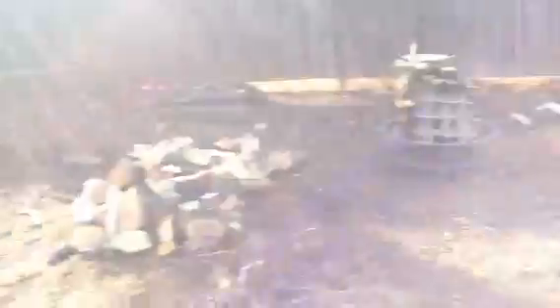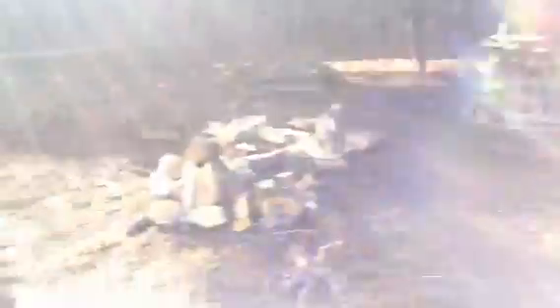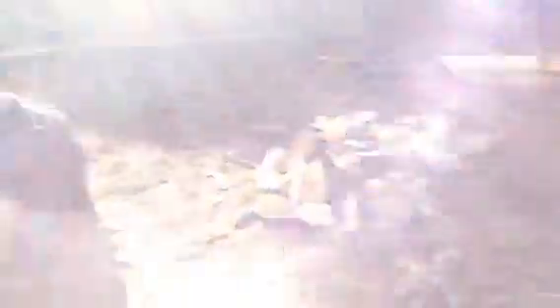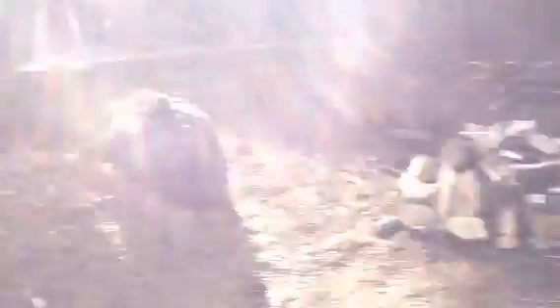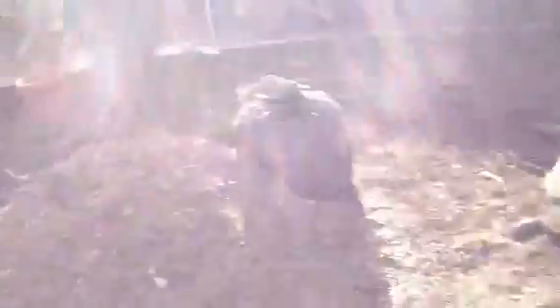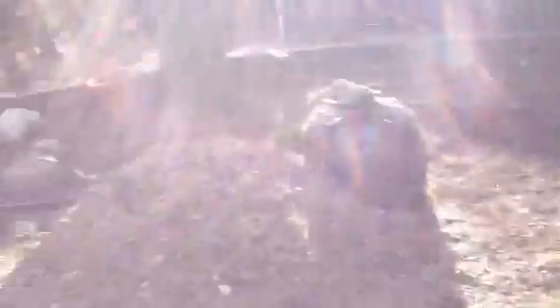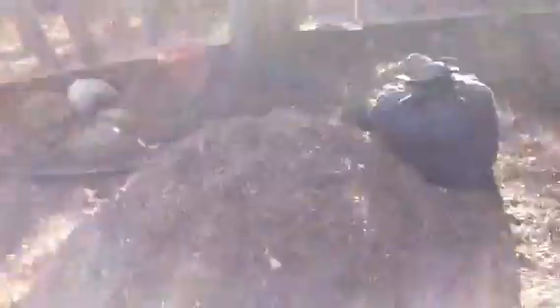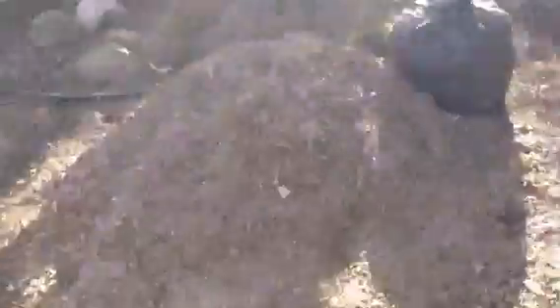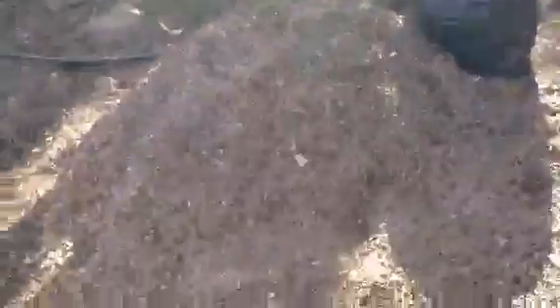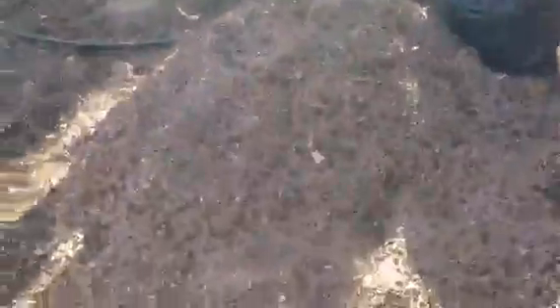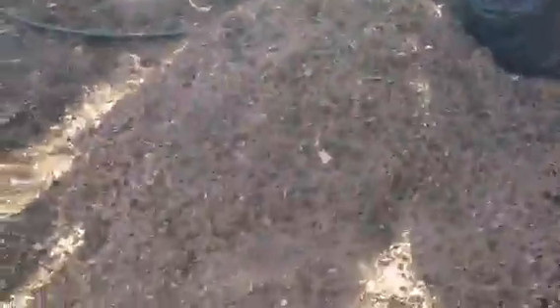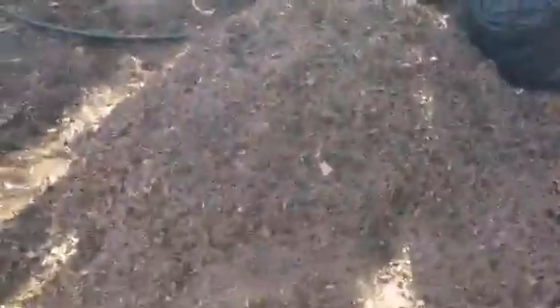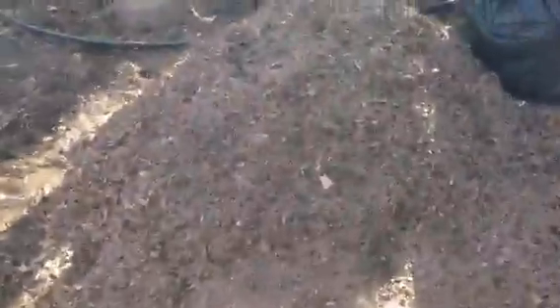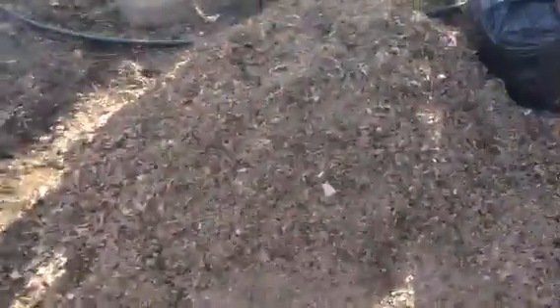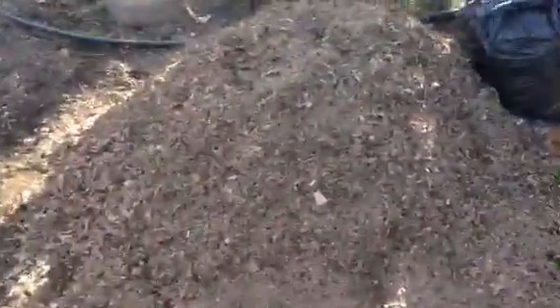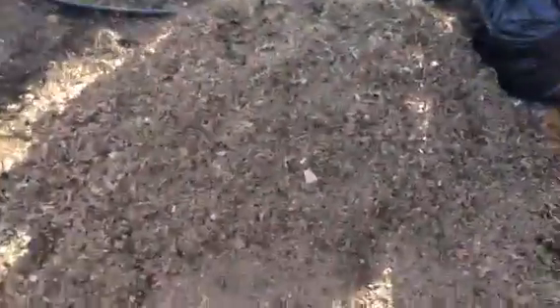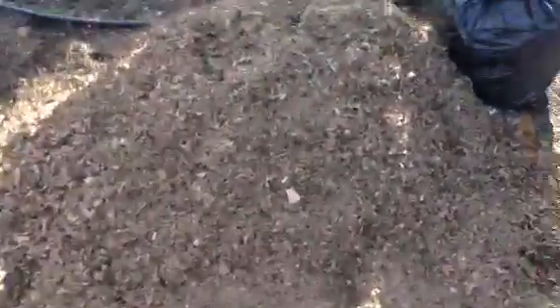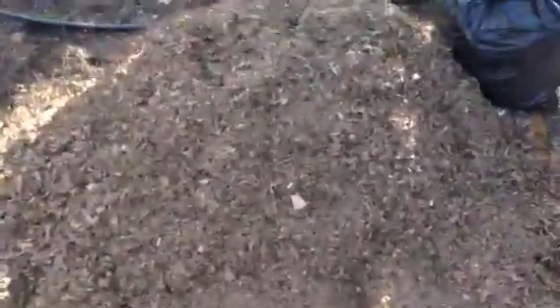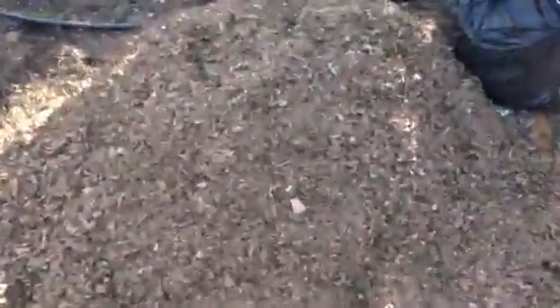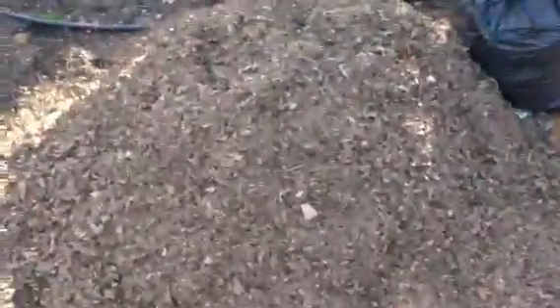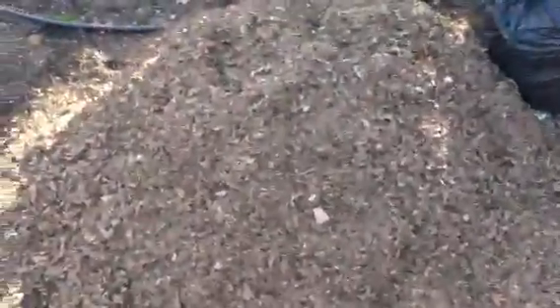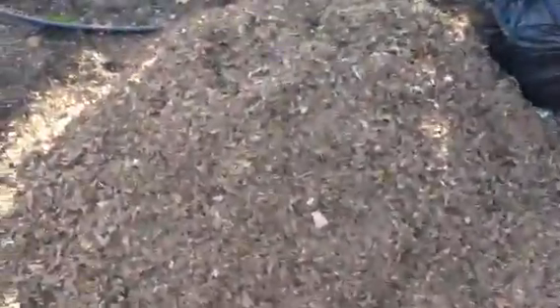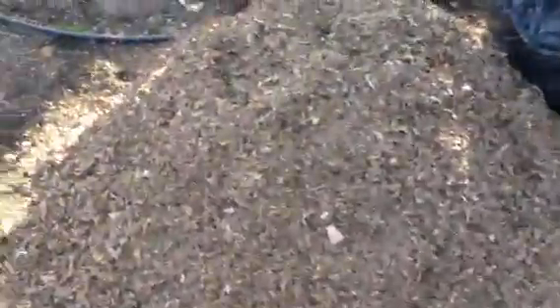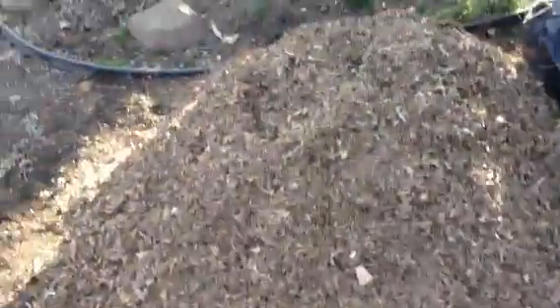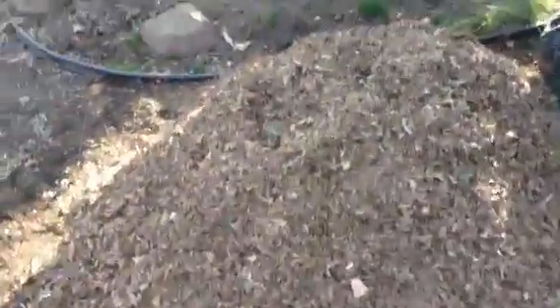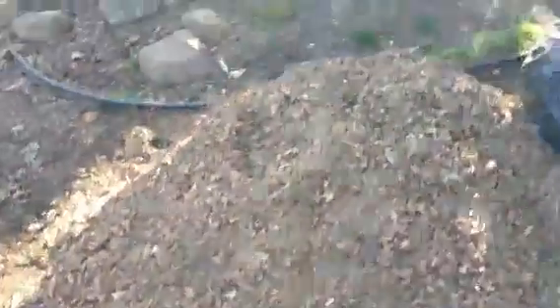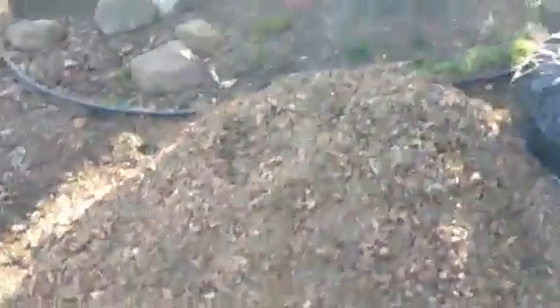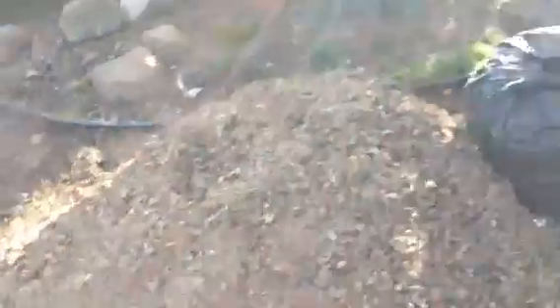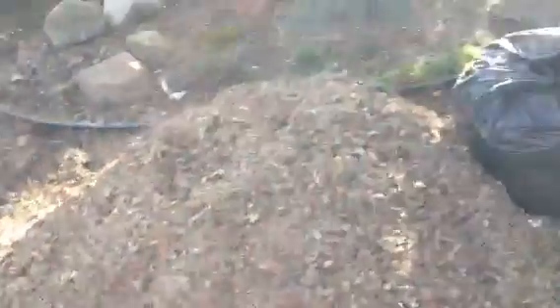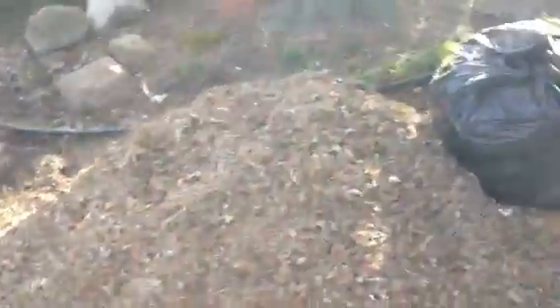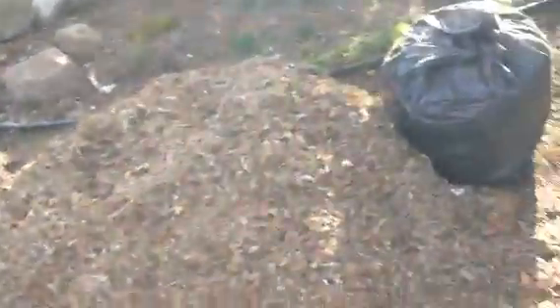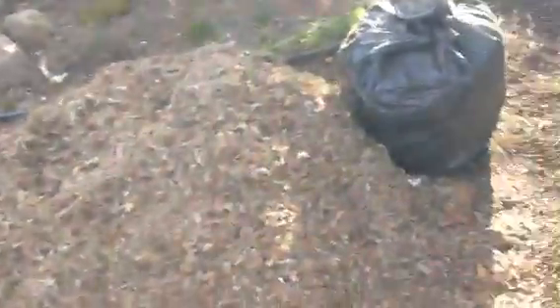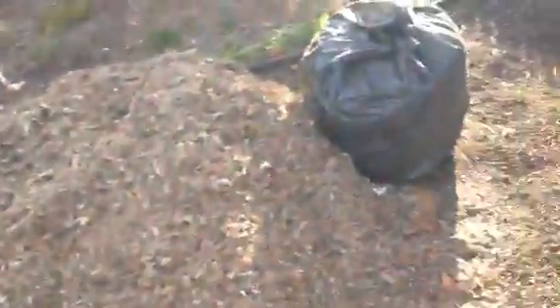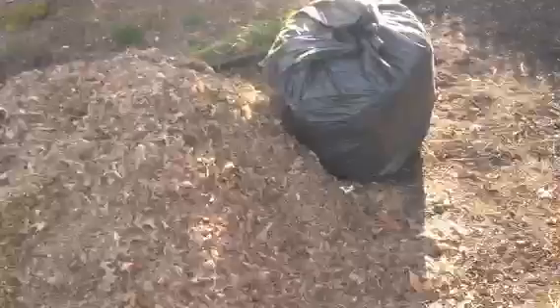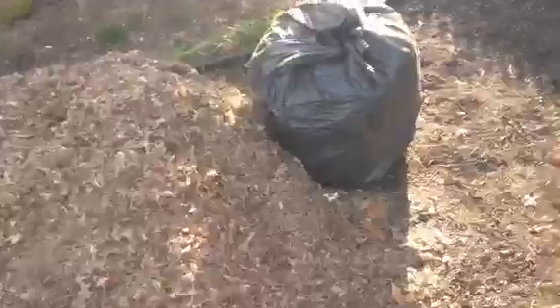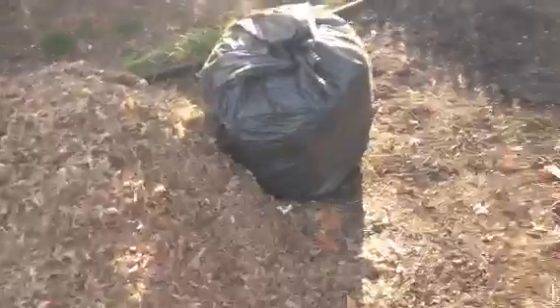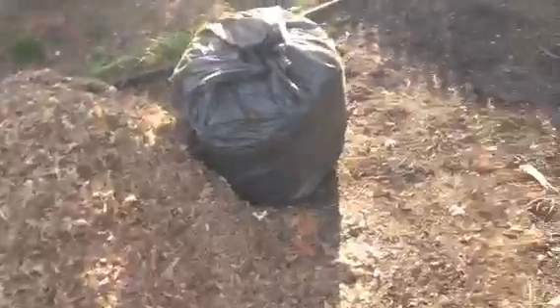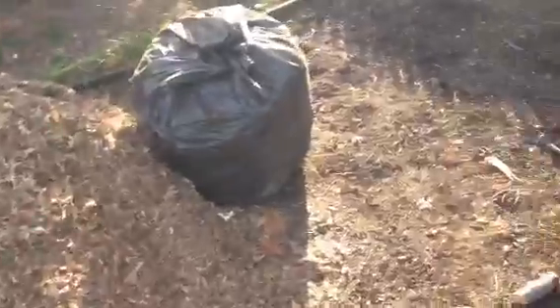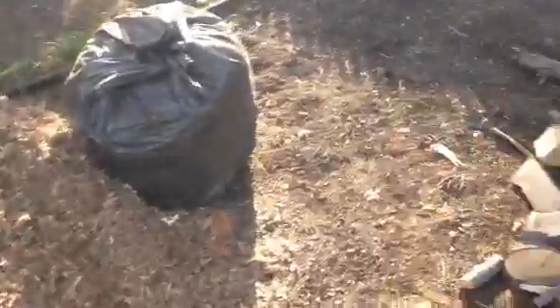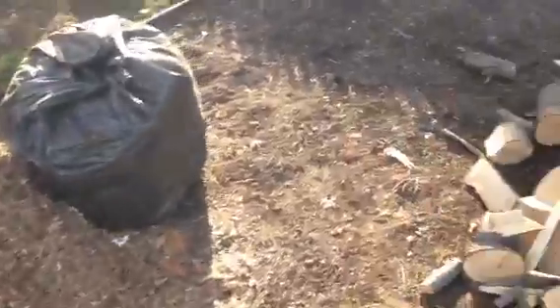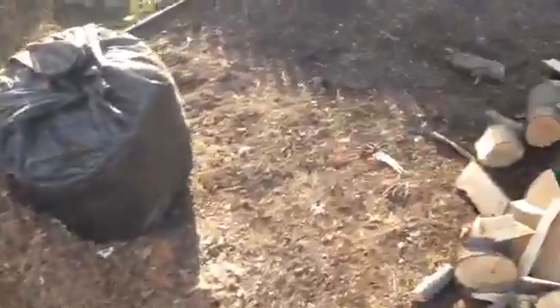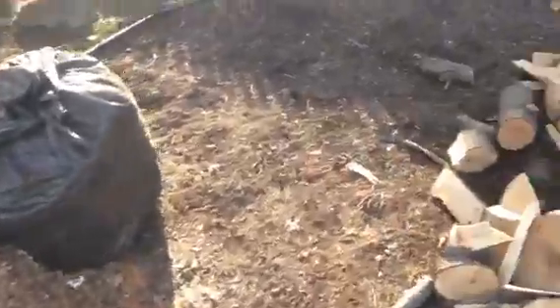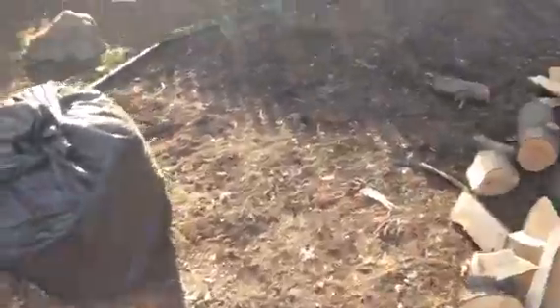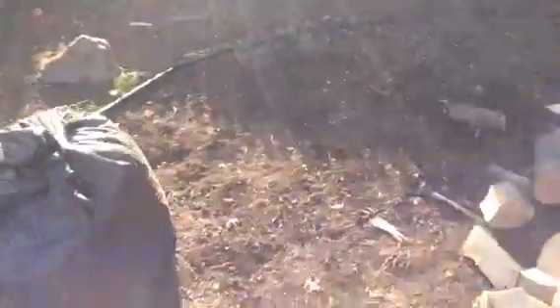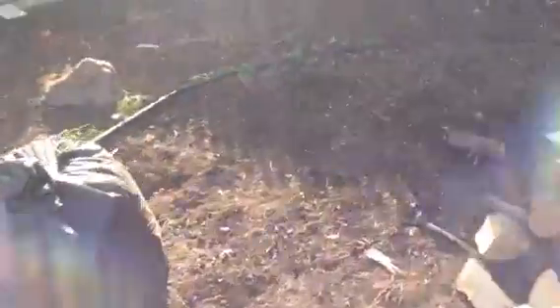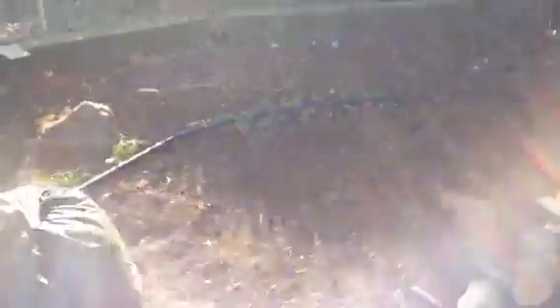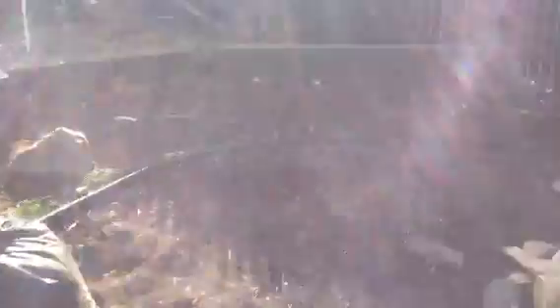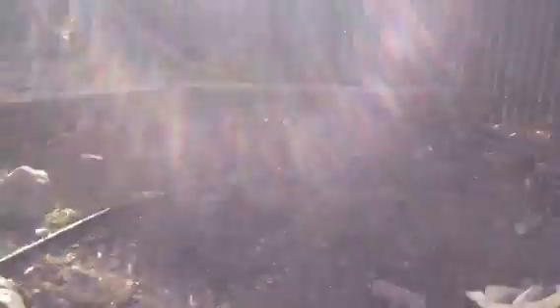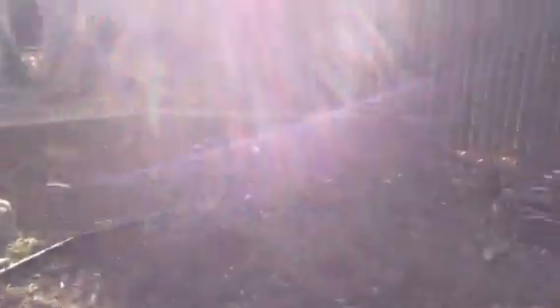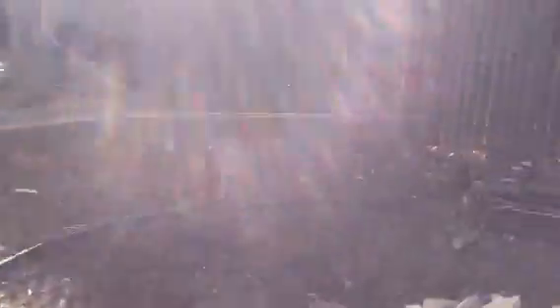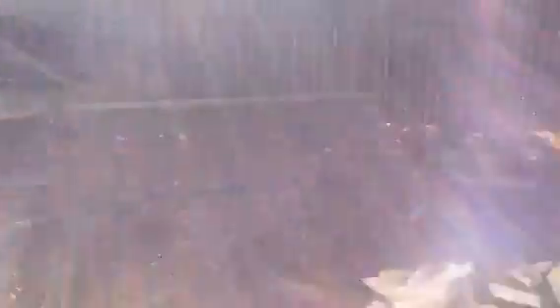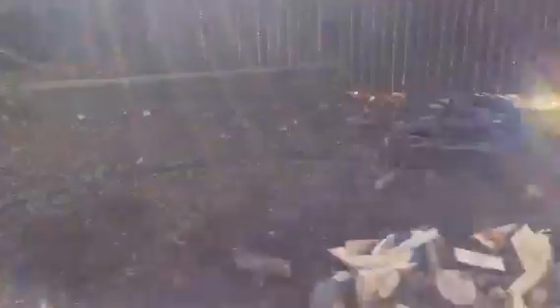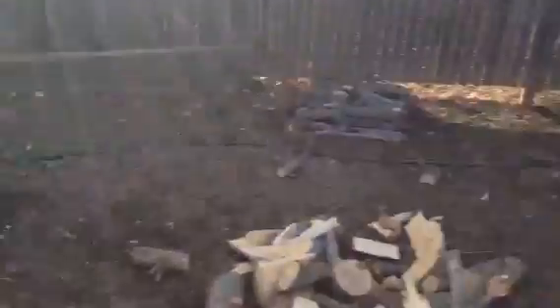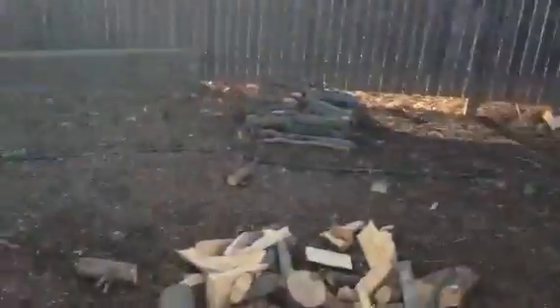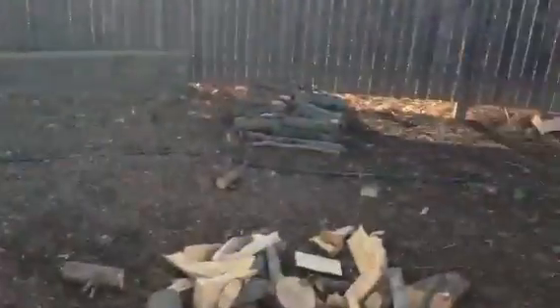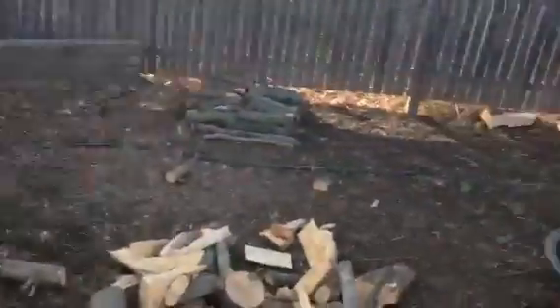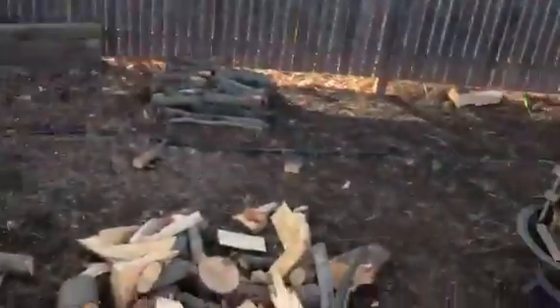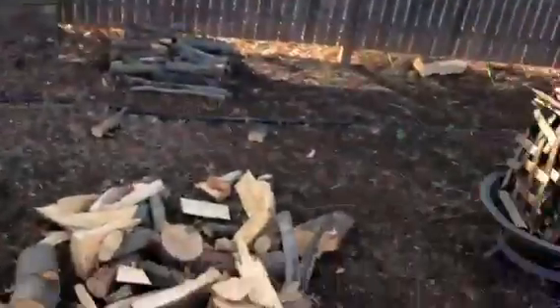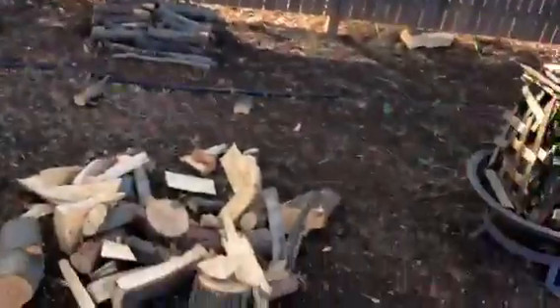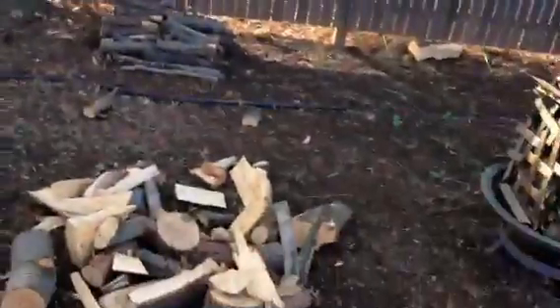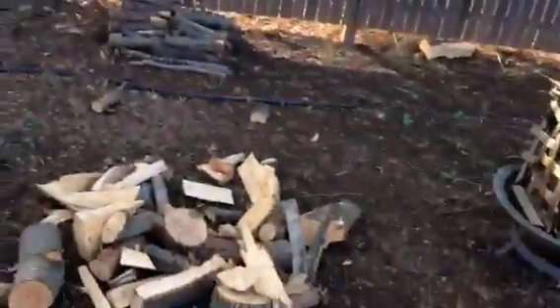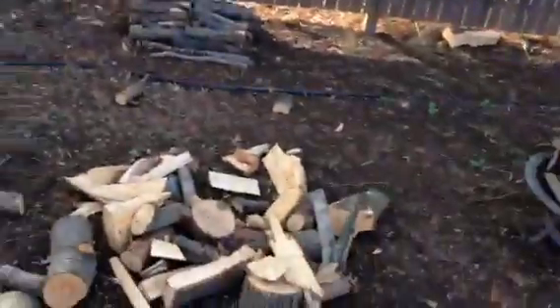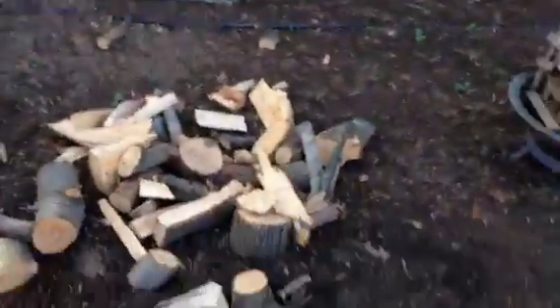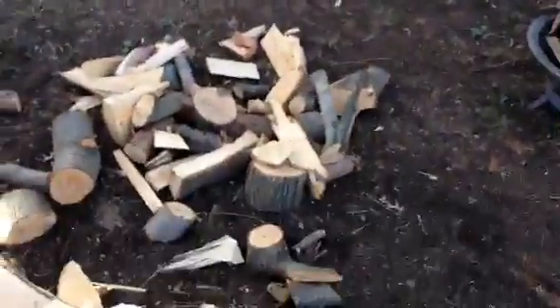My dad doesn't want to bring these to the dump, so I'm going to put them in paper bags and they're going to collect those.